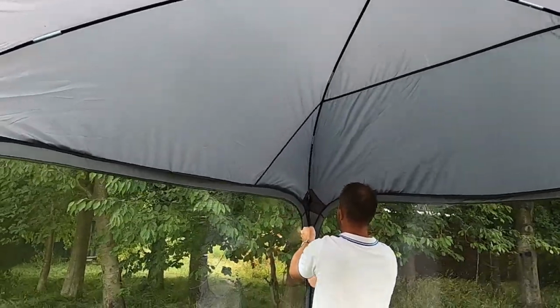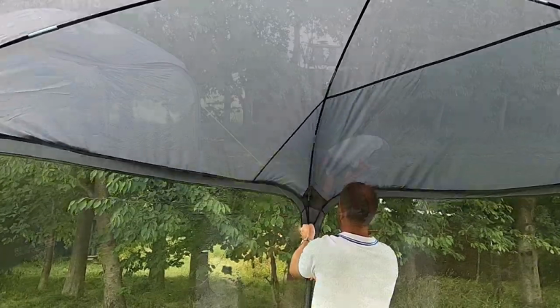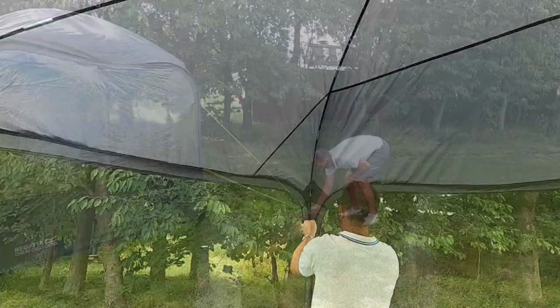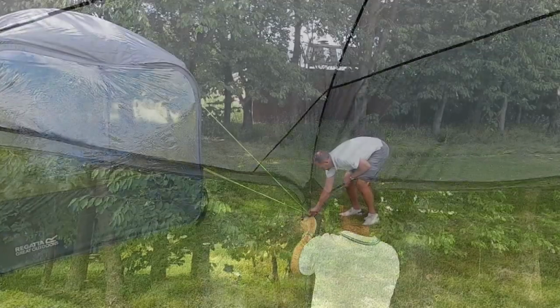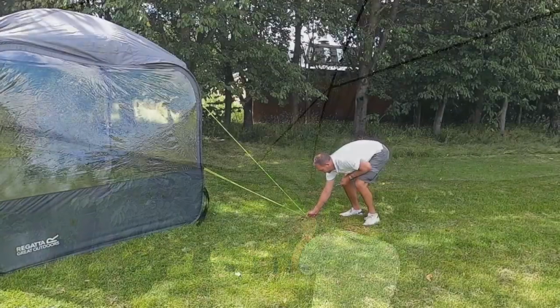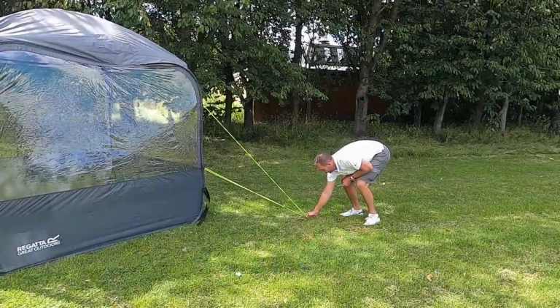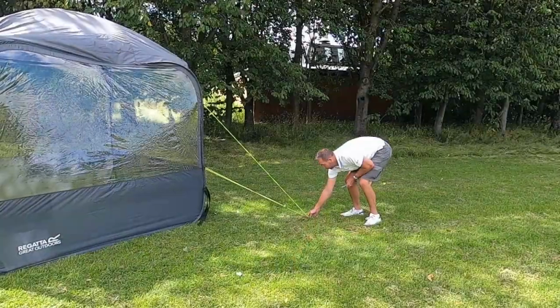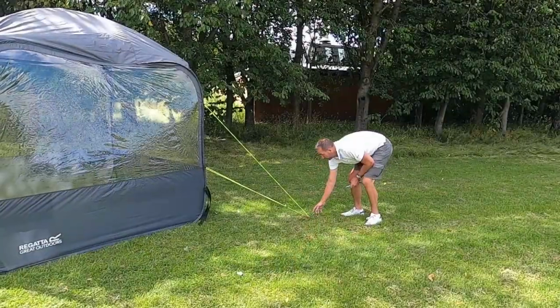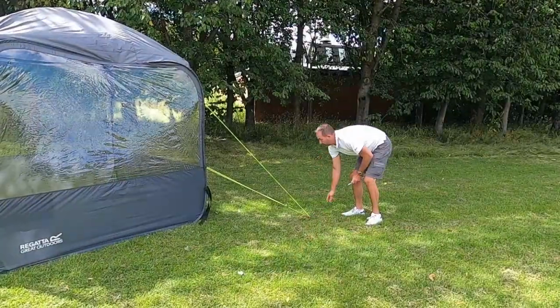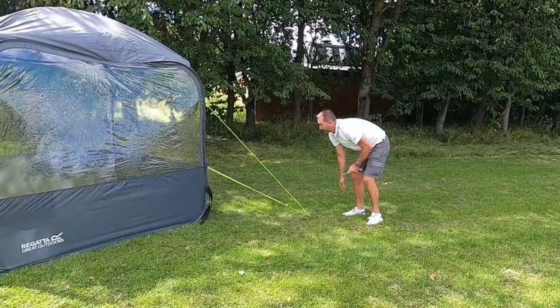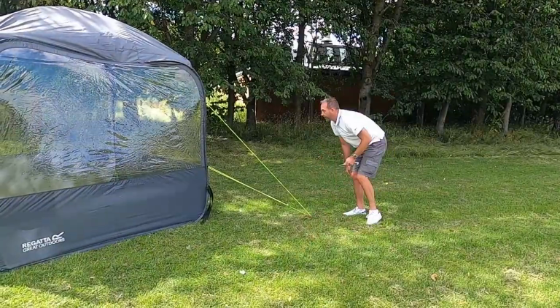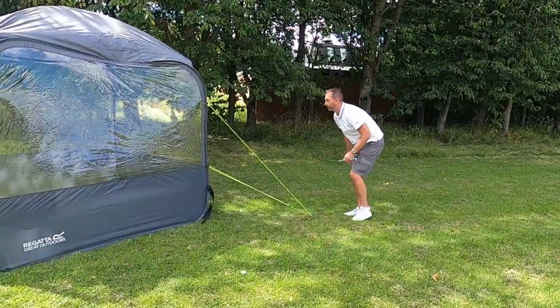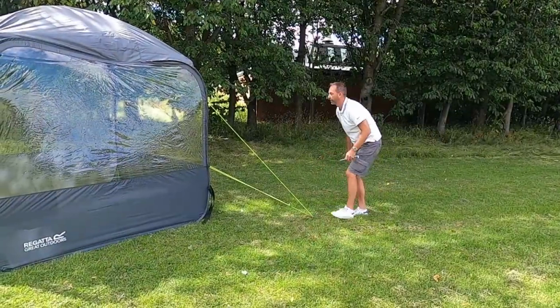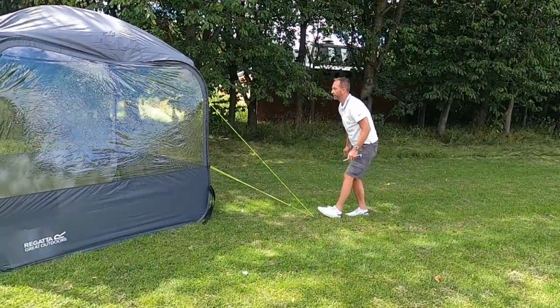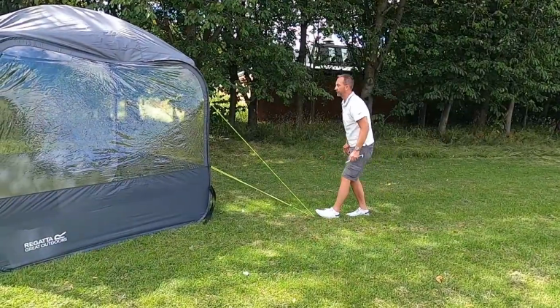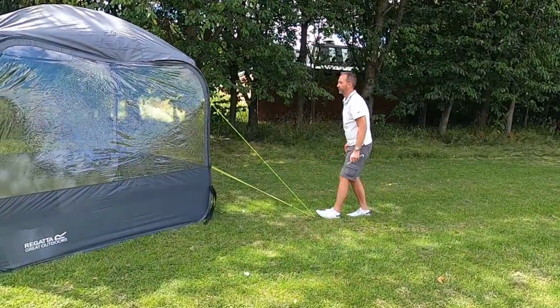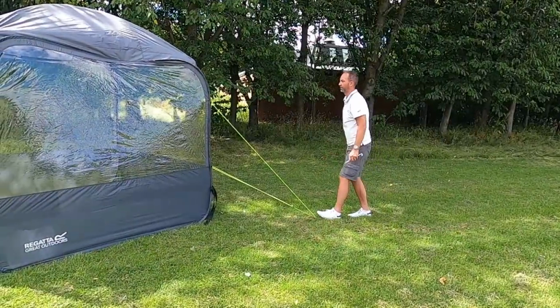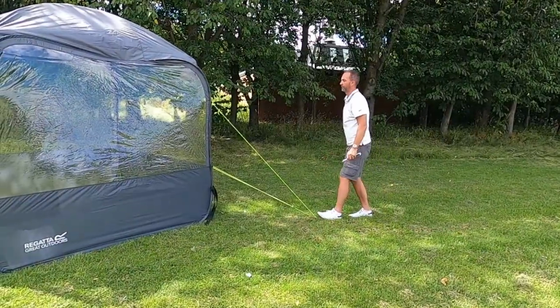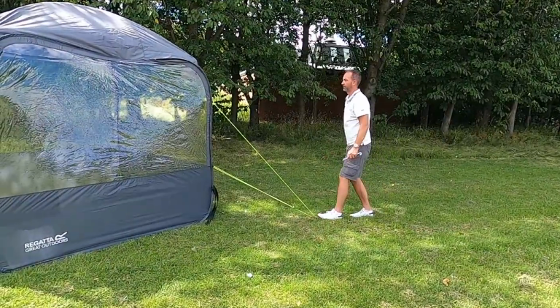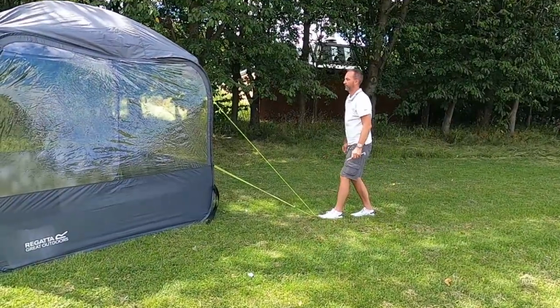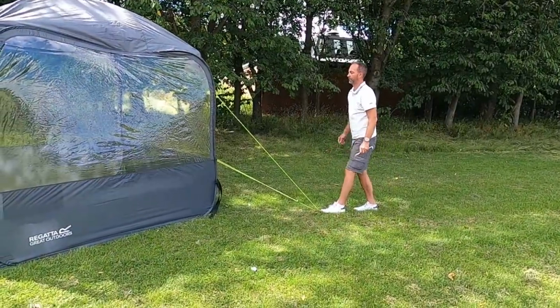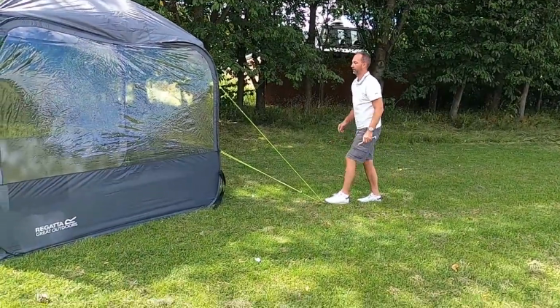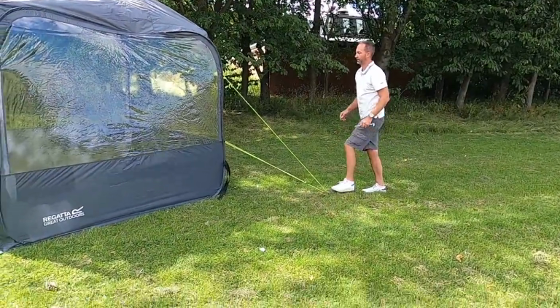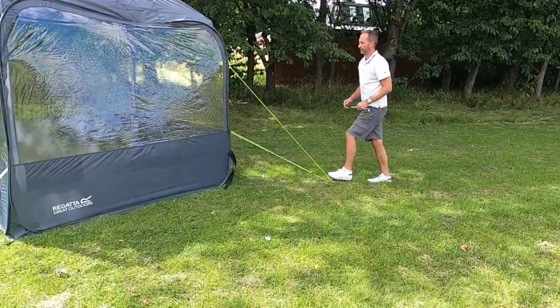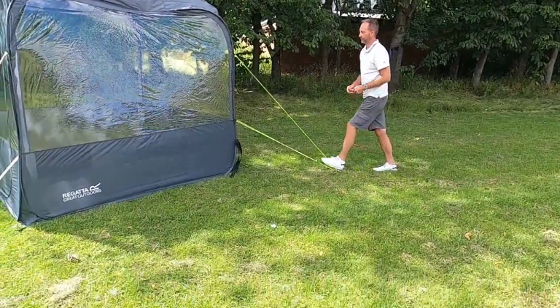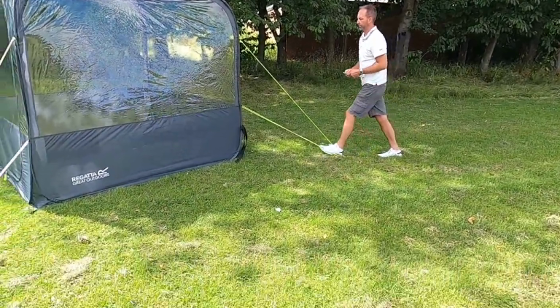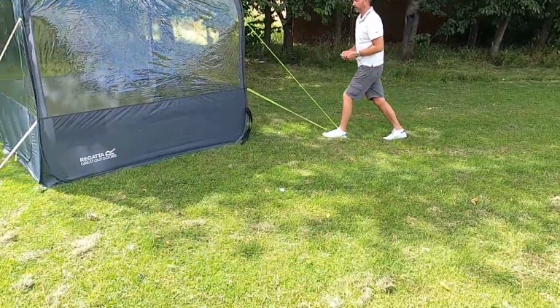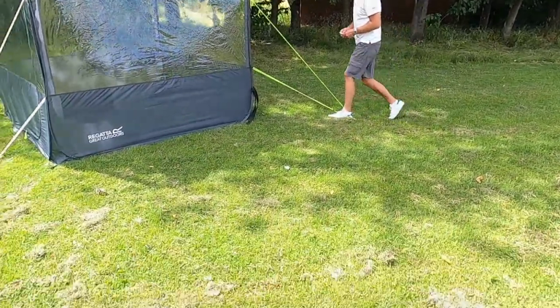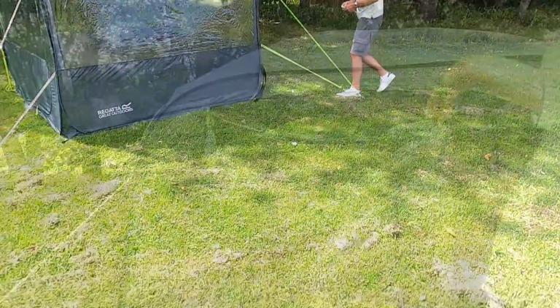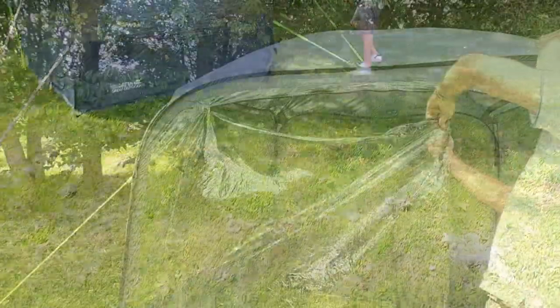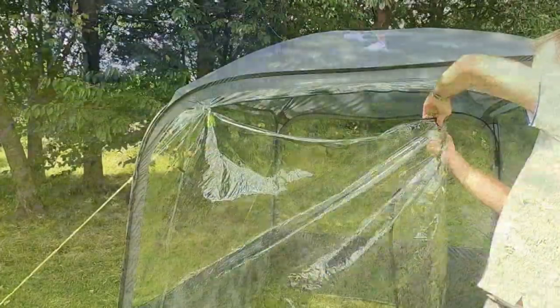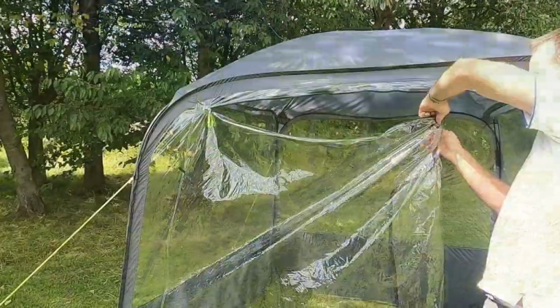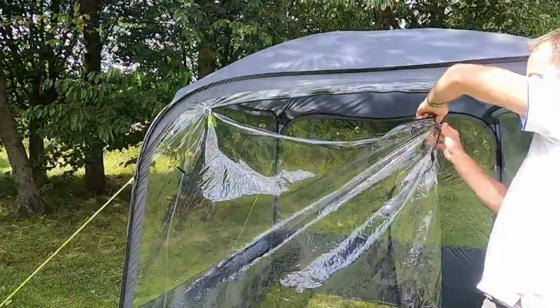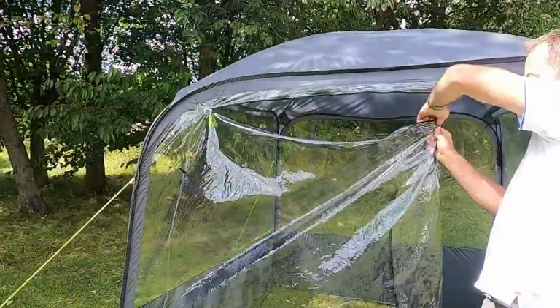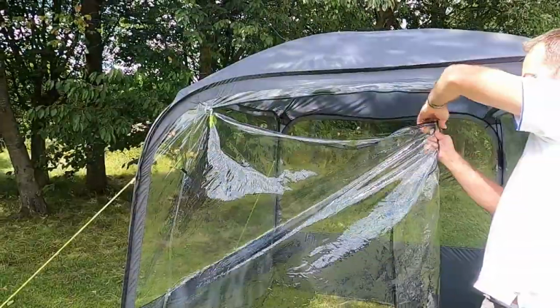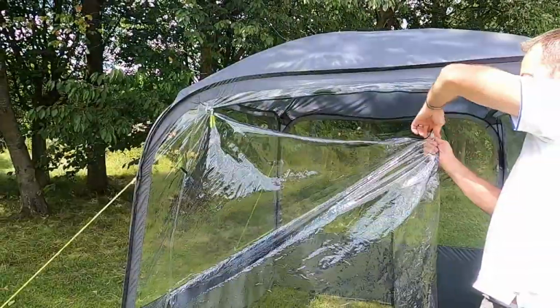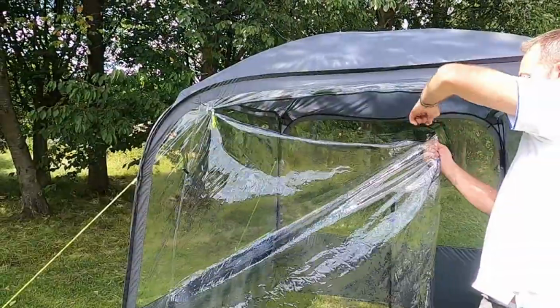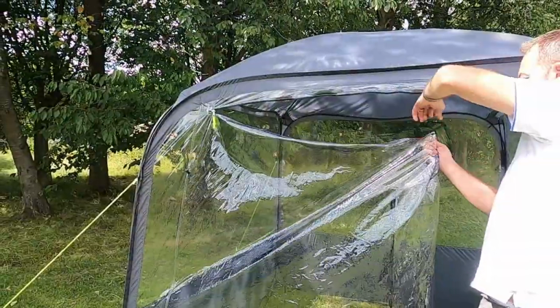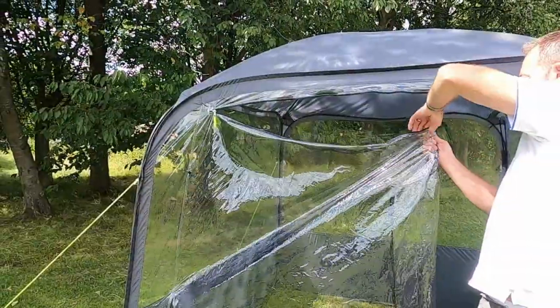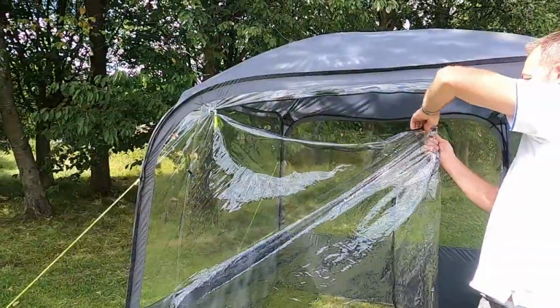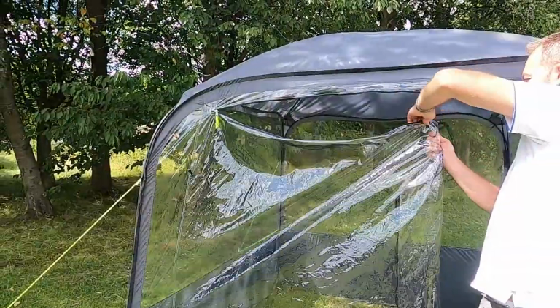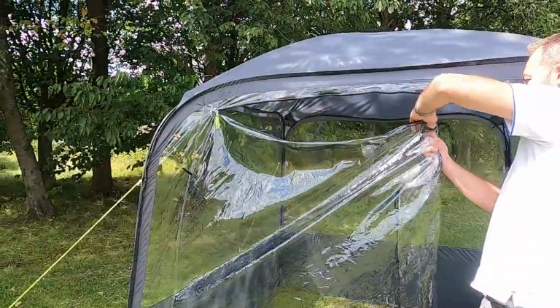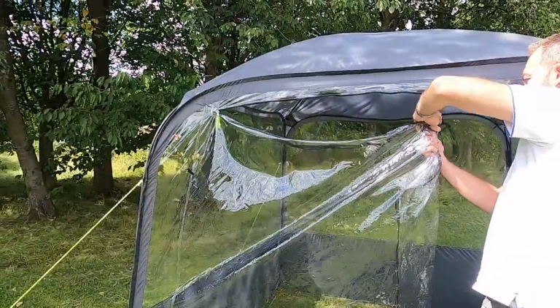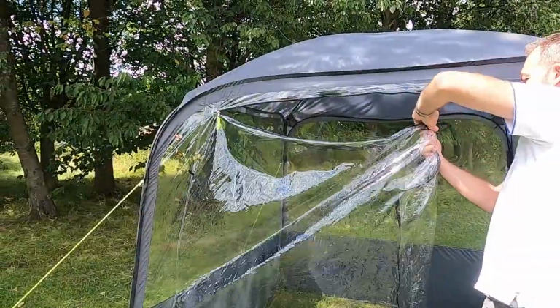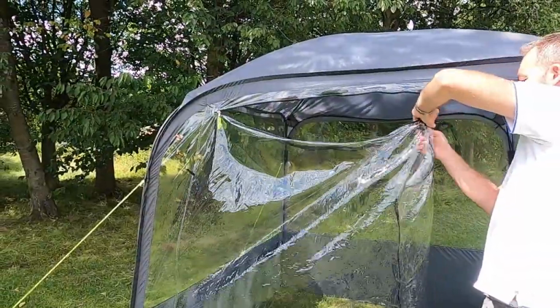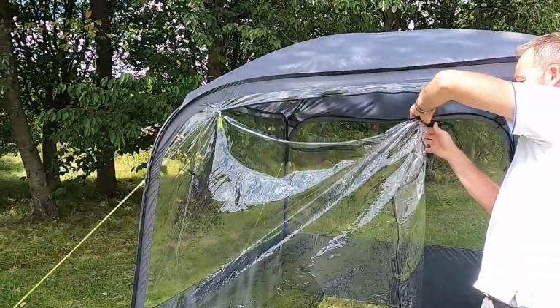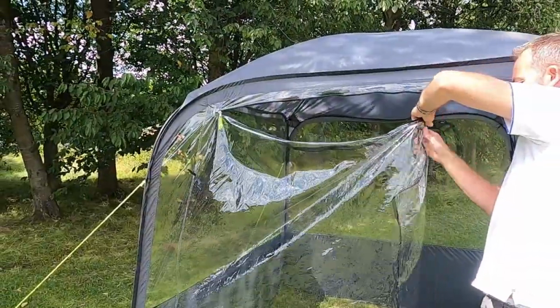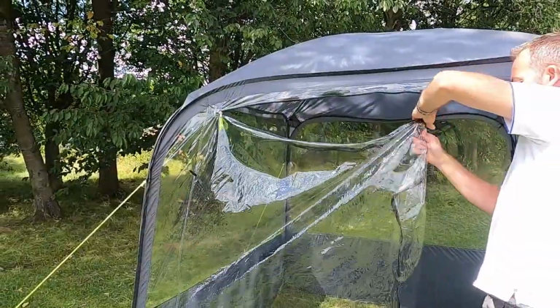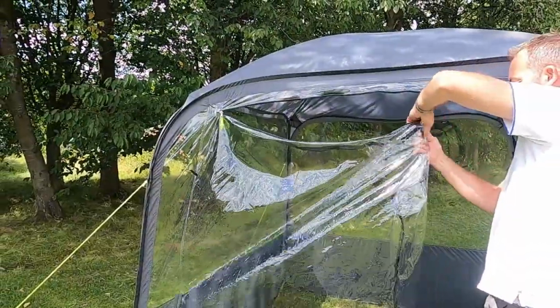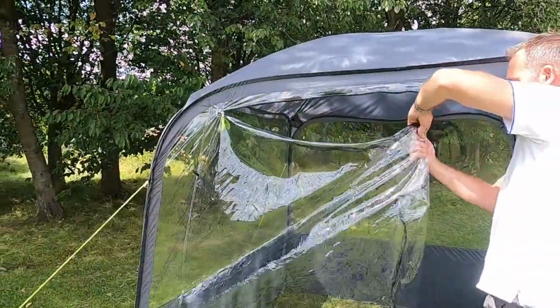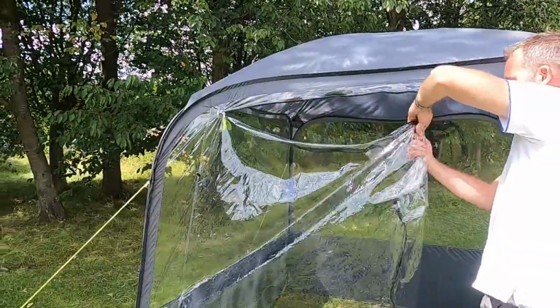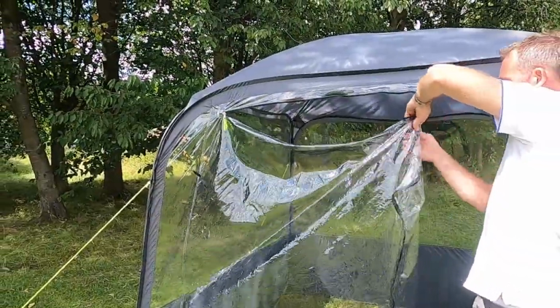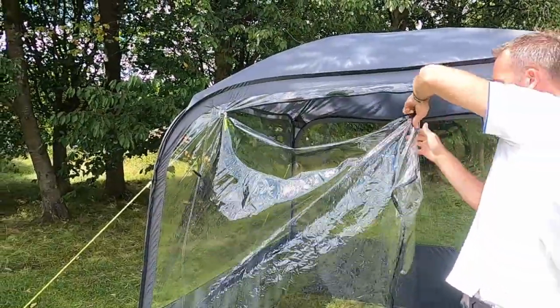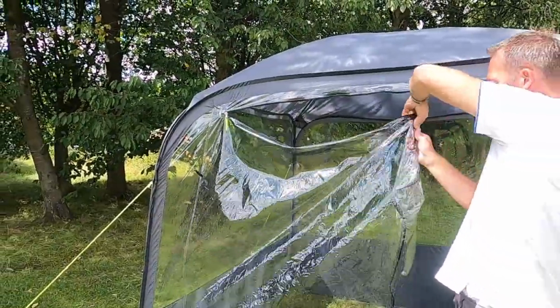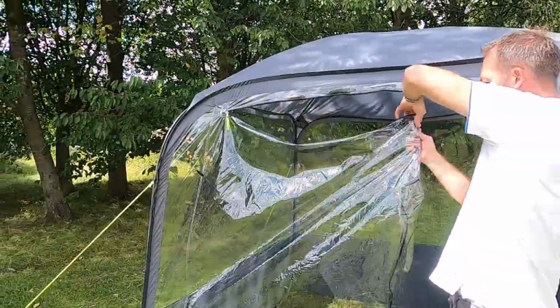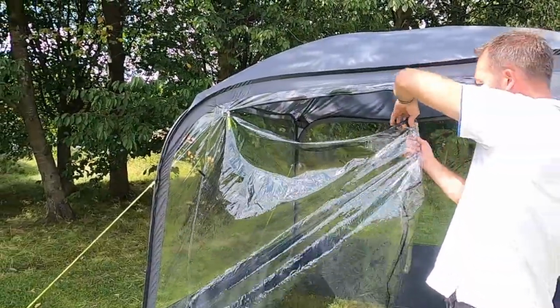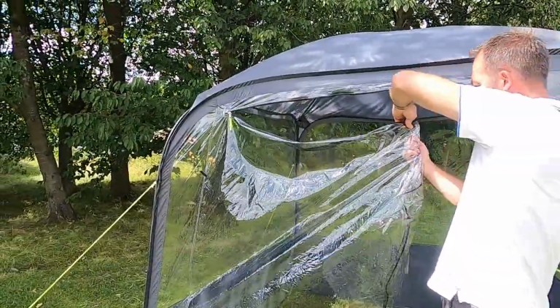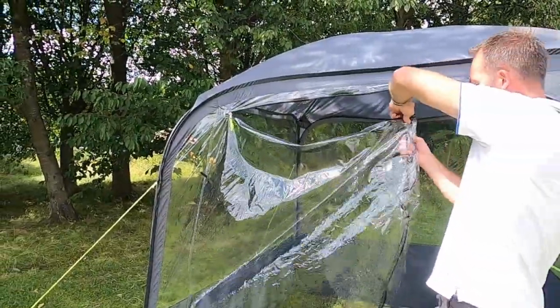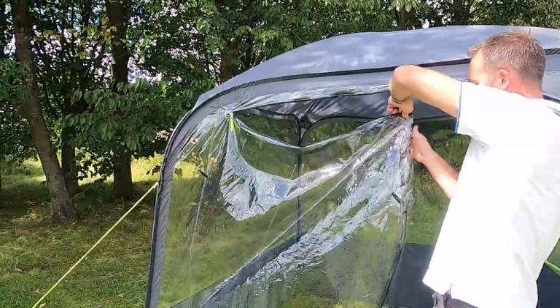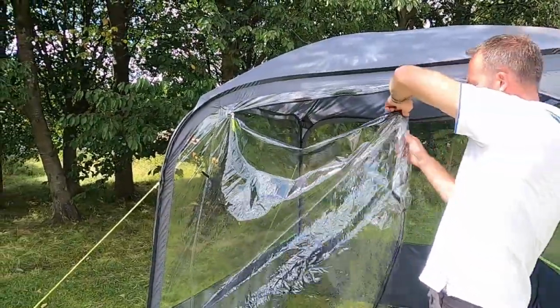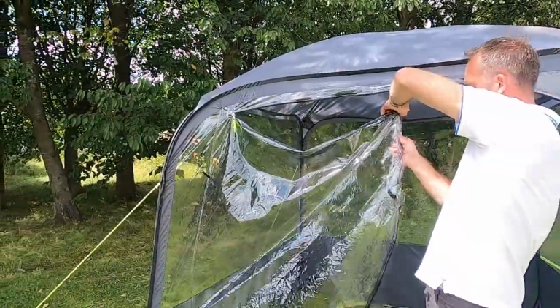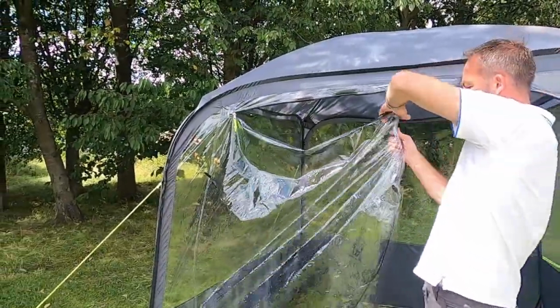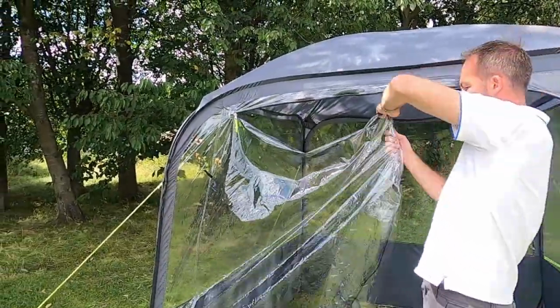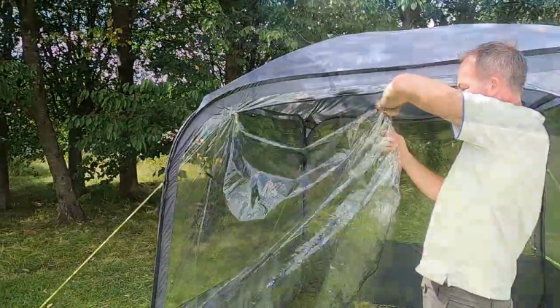Peg out all the high base guidelines, roll away the door, and your gazebo is built.